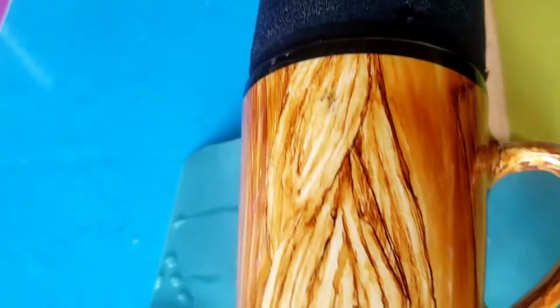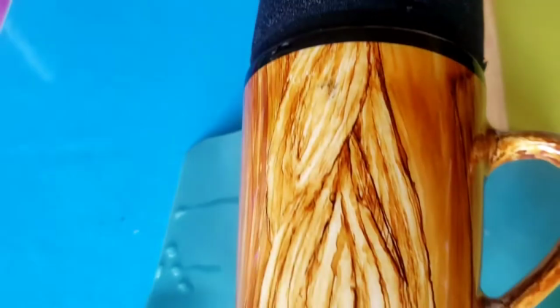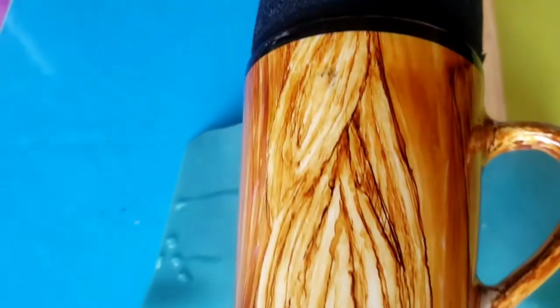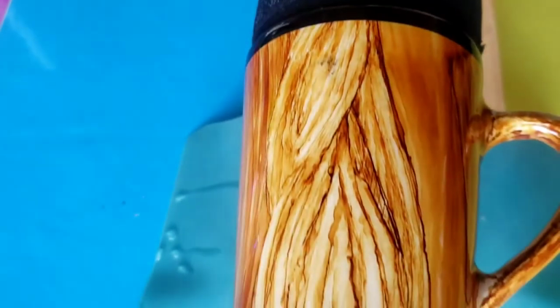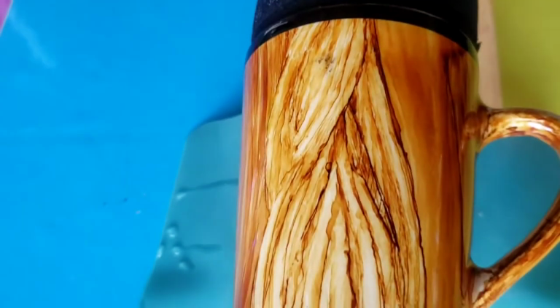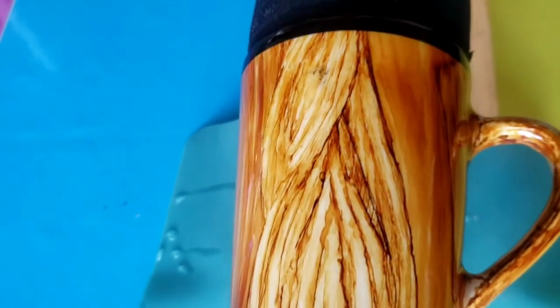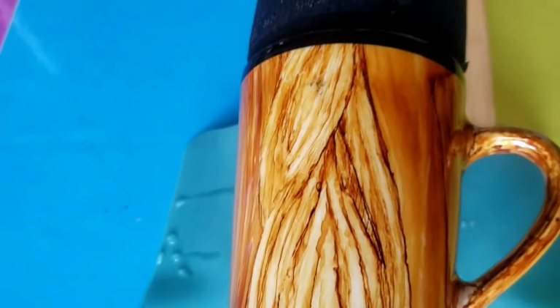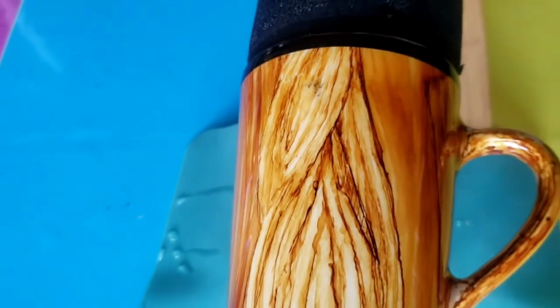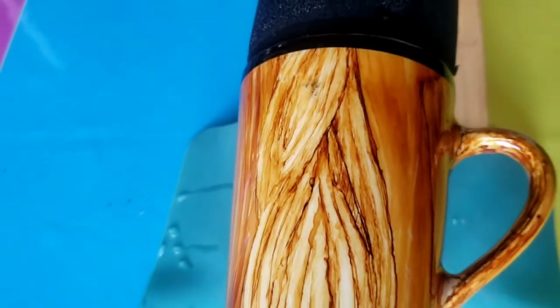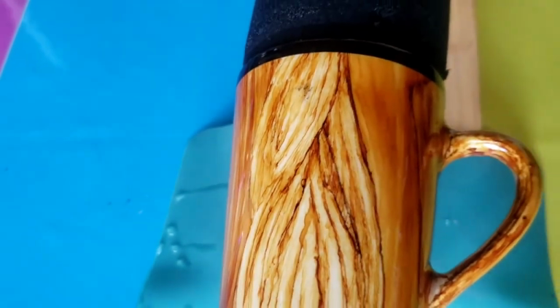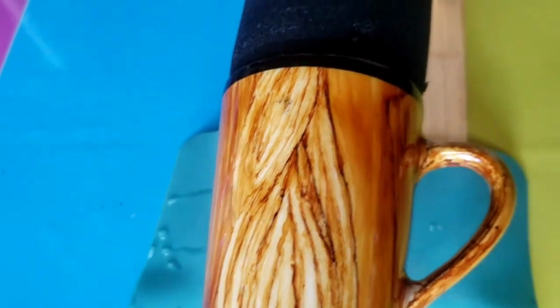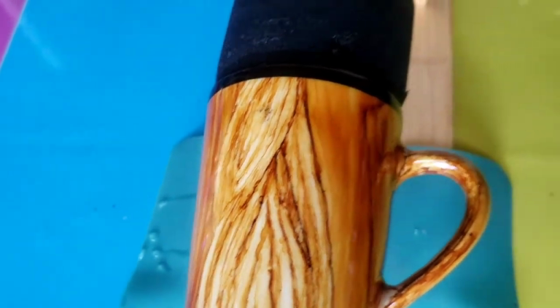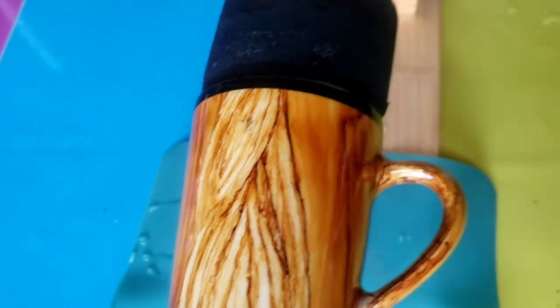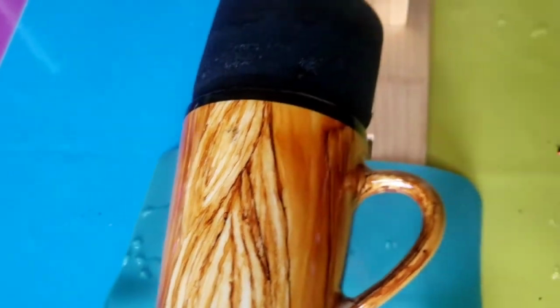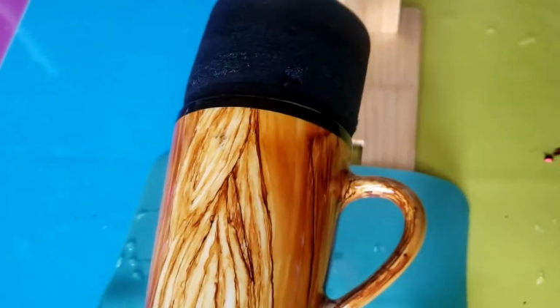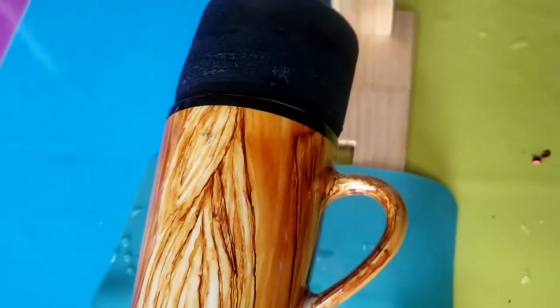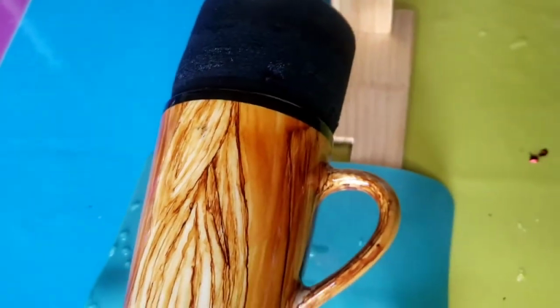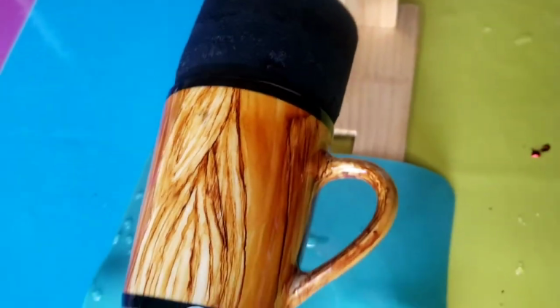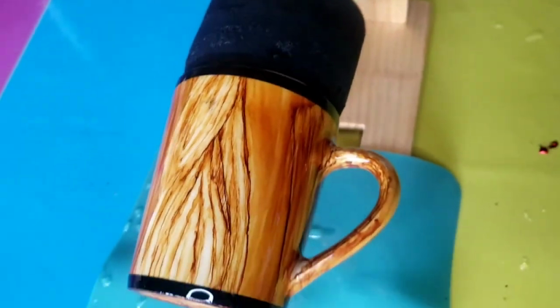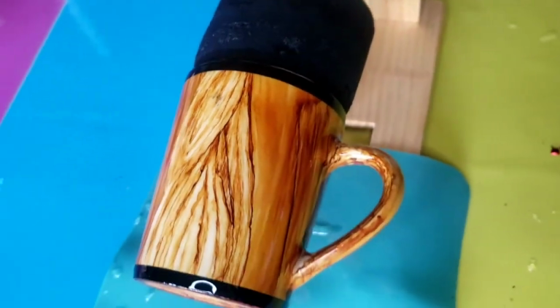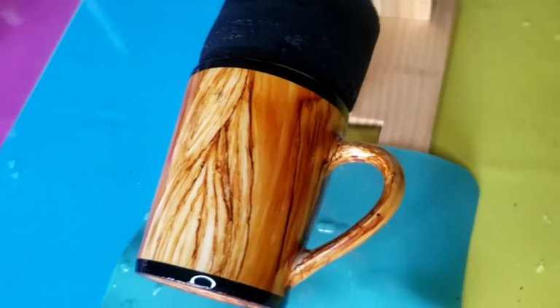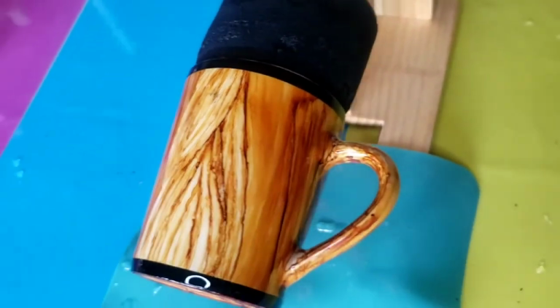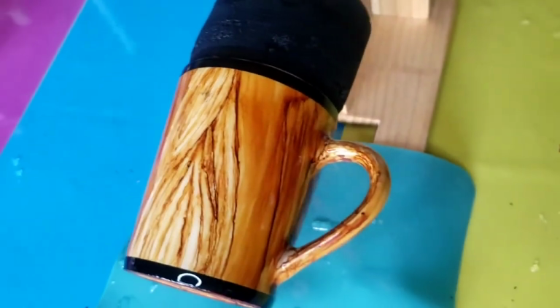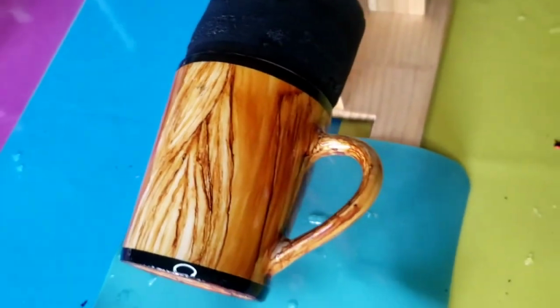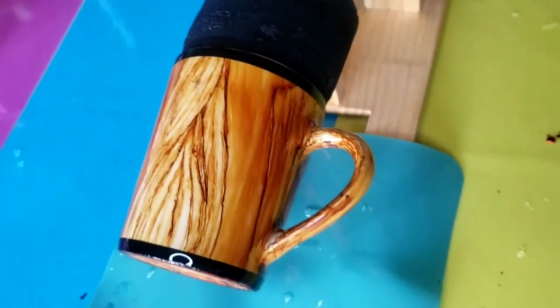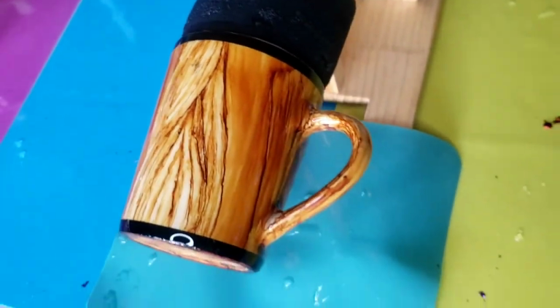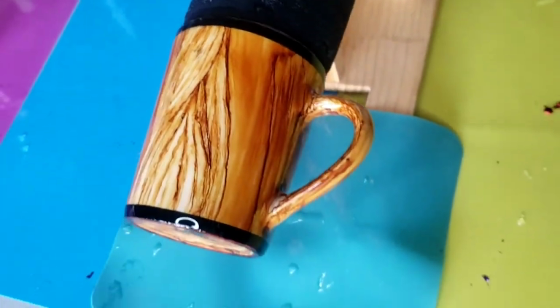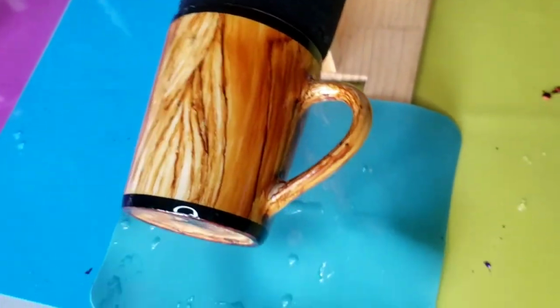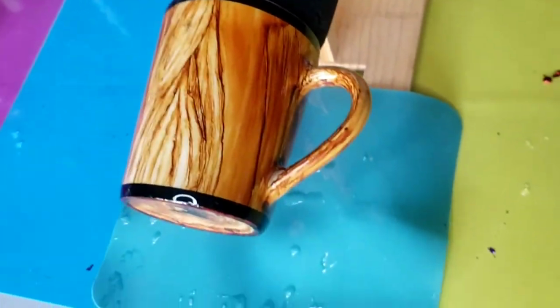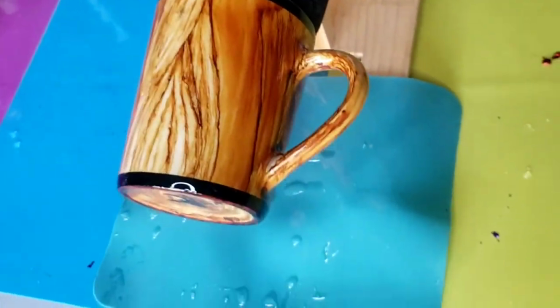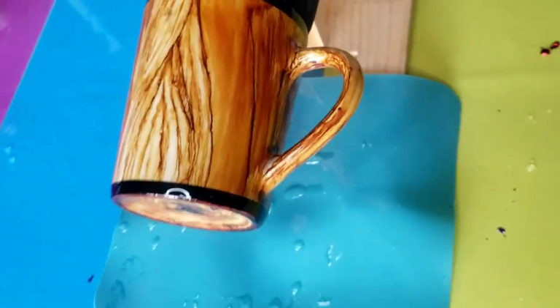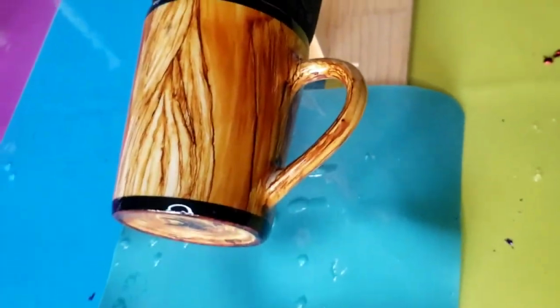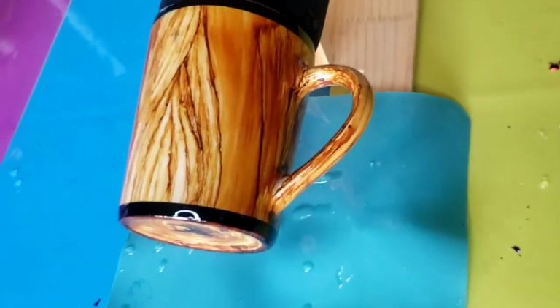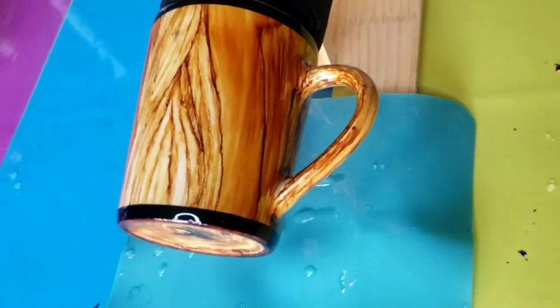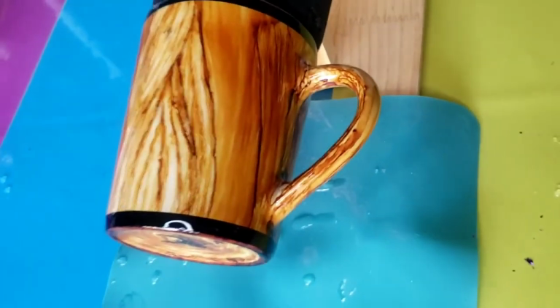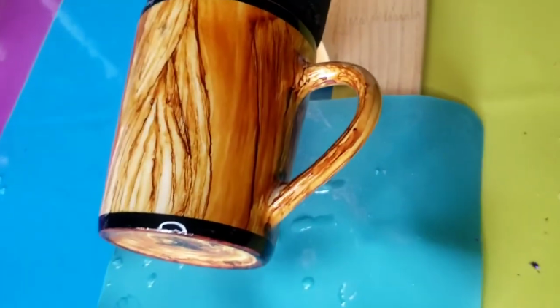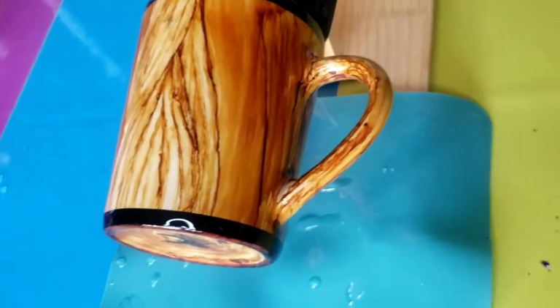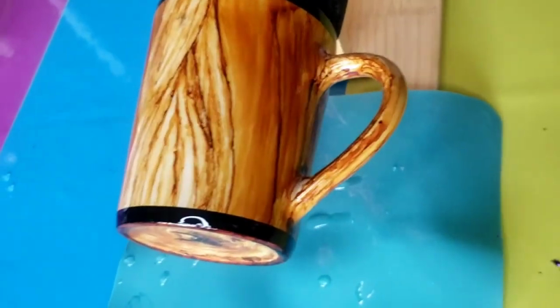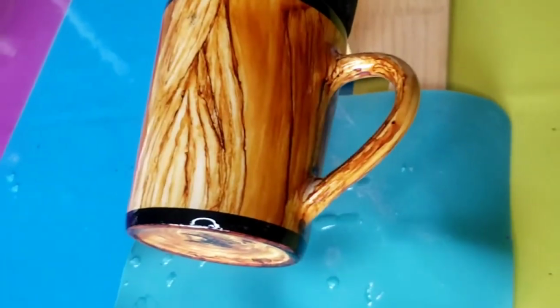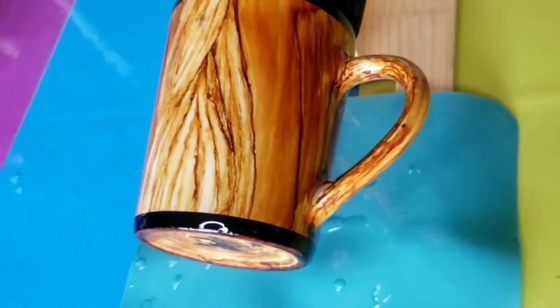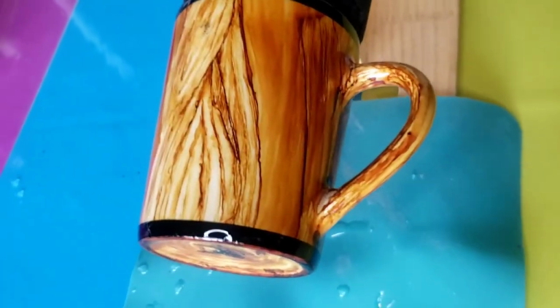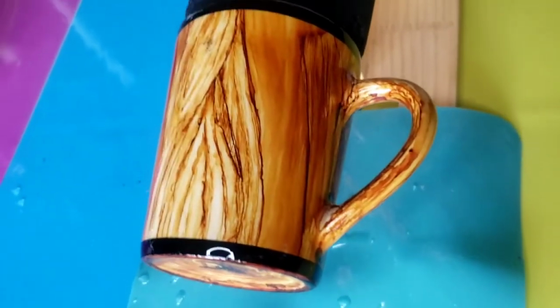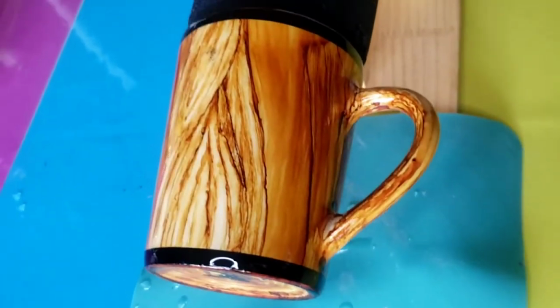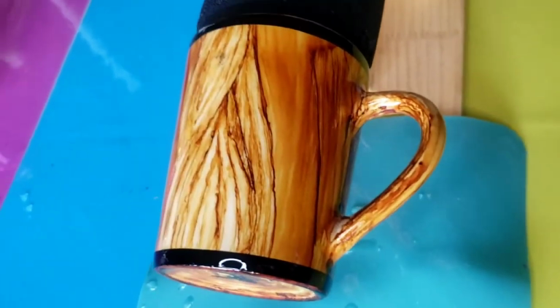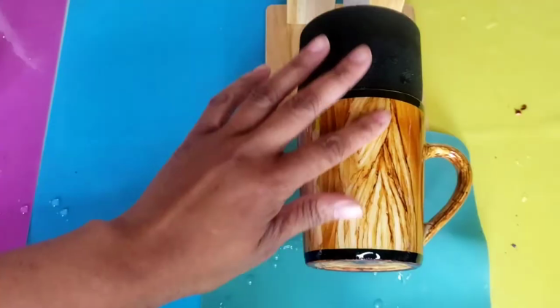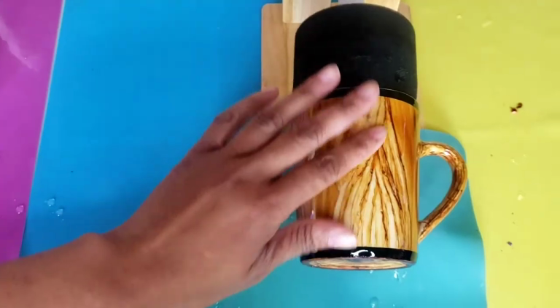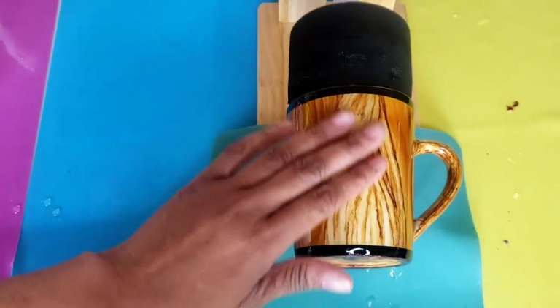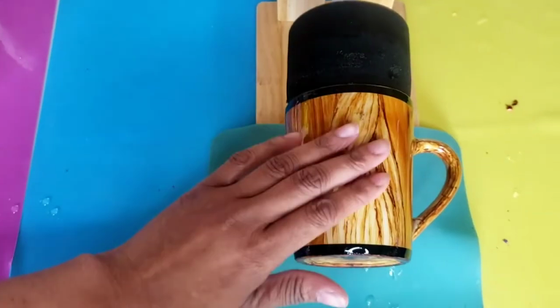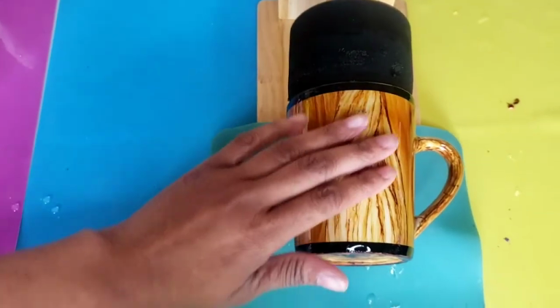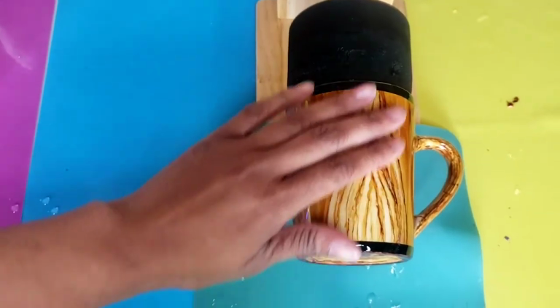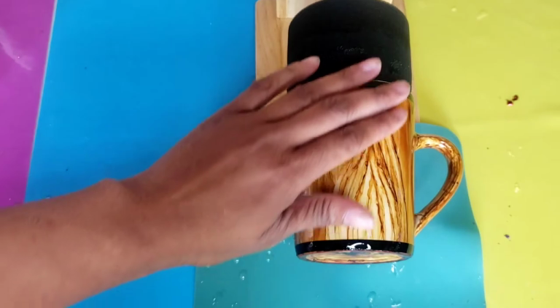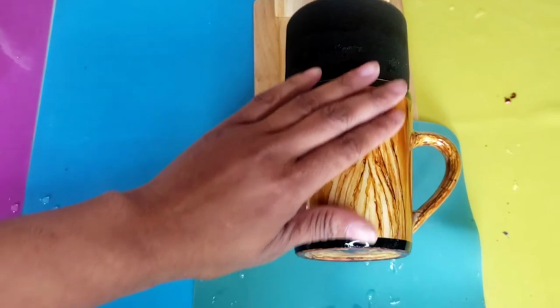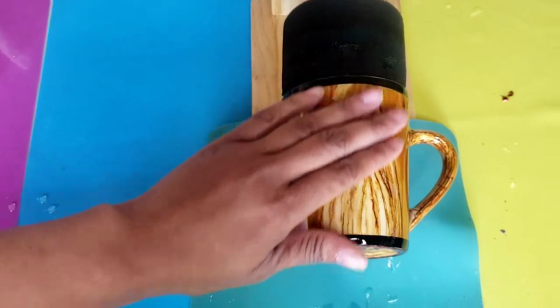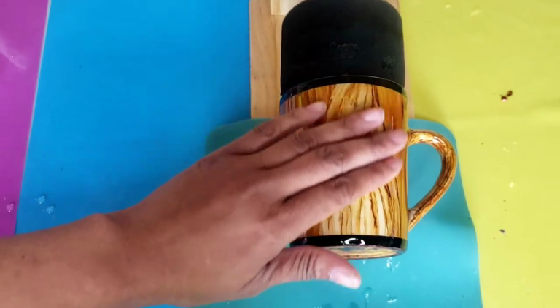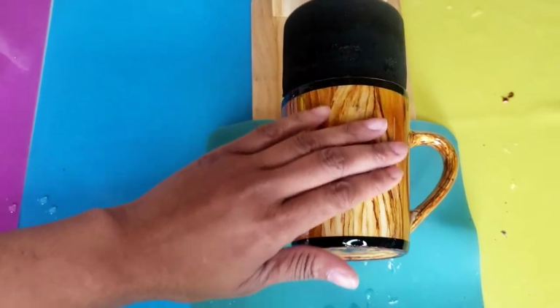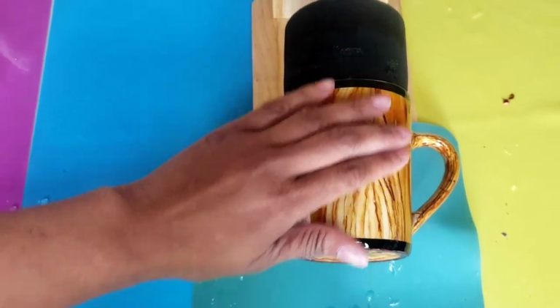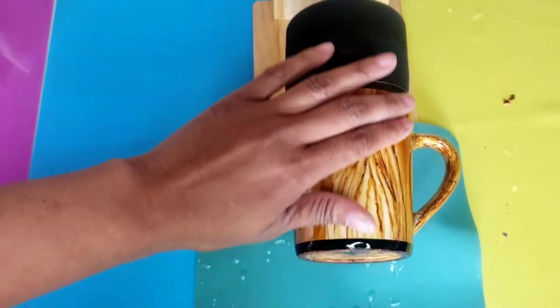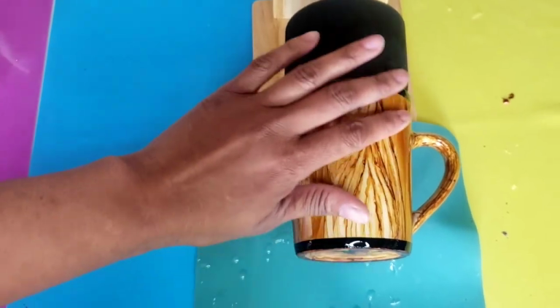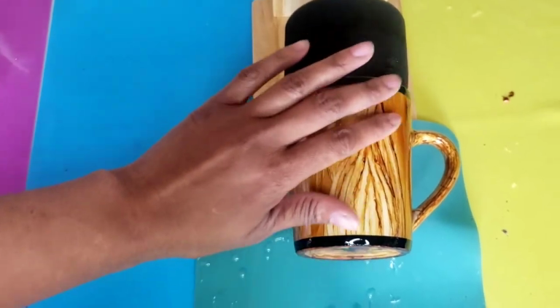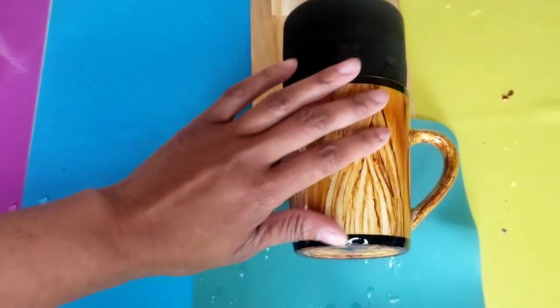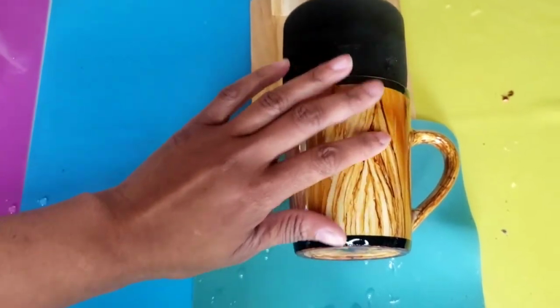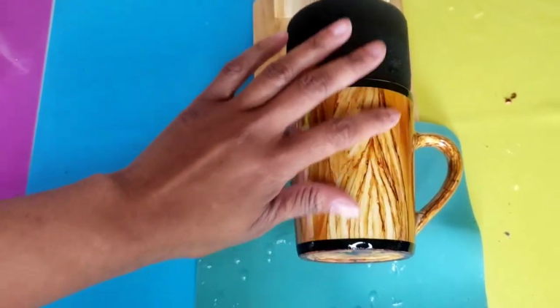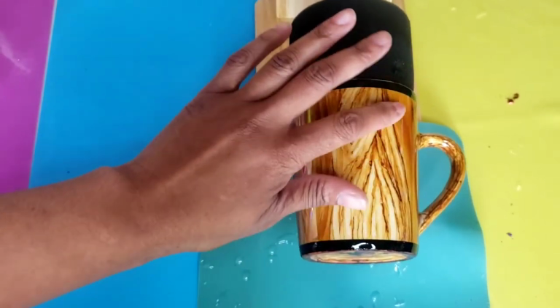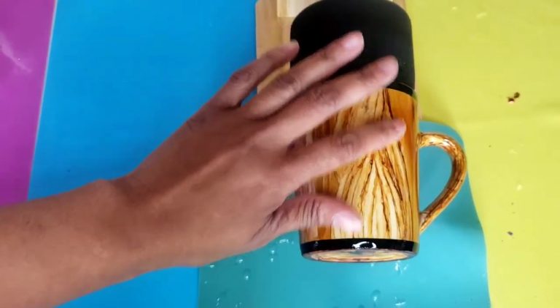Tell me why a bug or something landed on it right in the epoxy. Oh my god, I'm so mad right now.